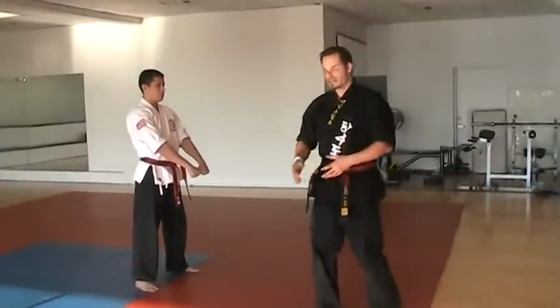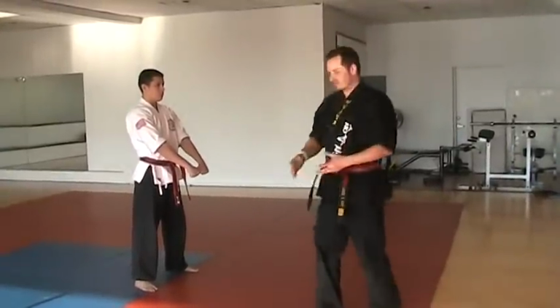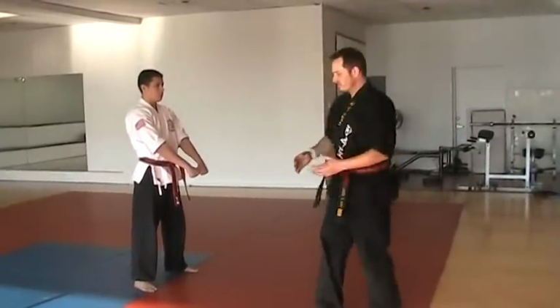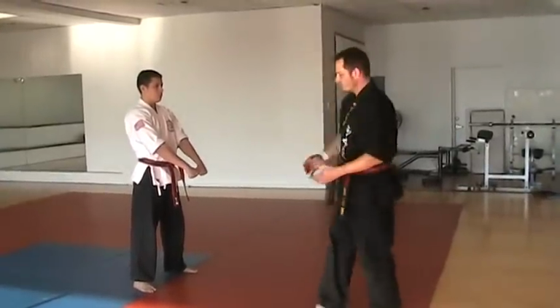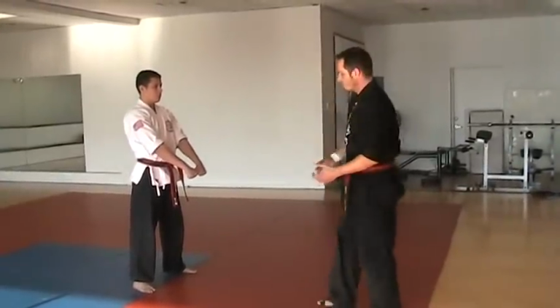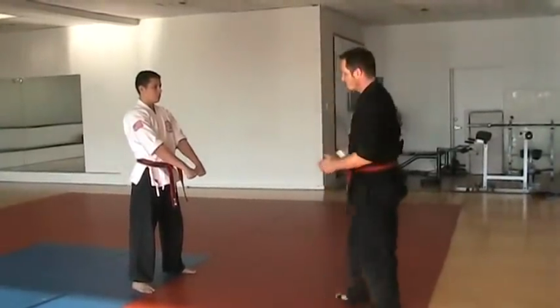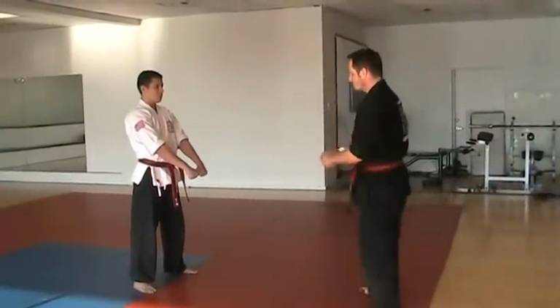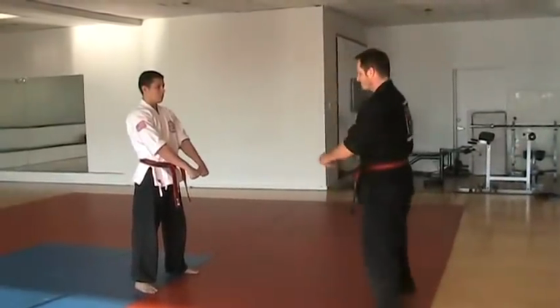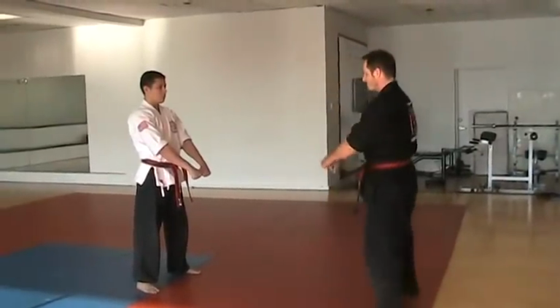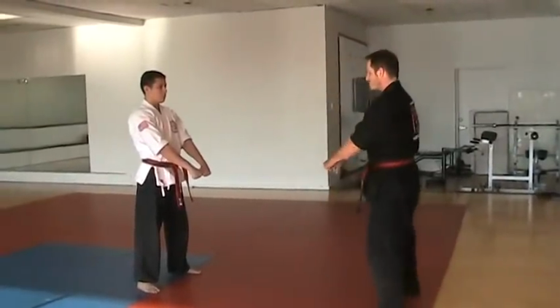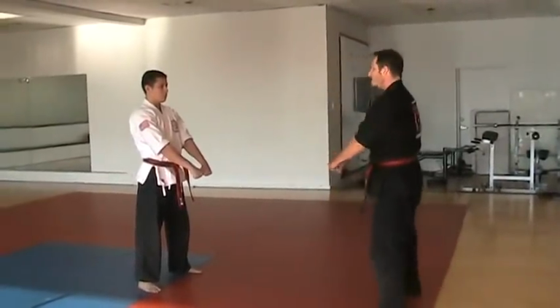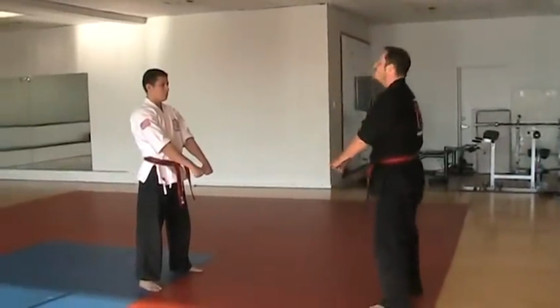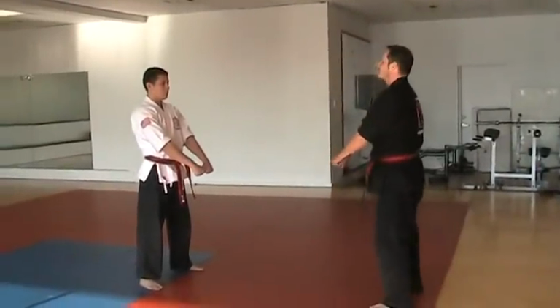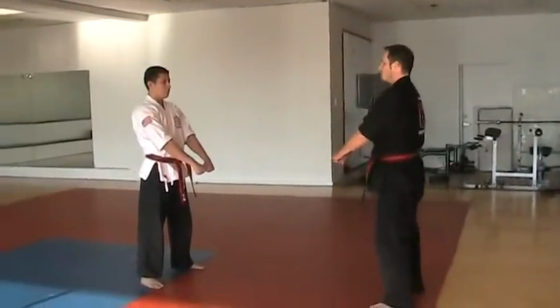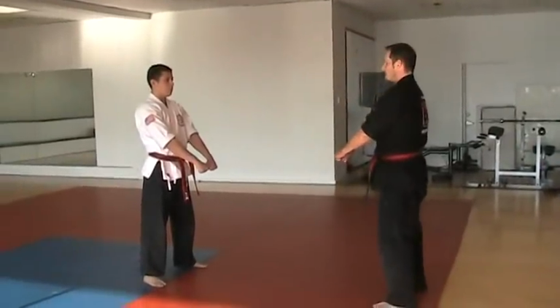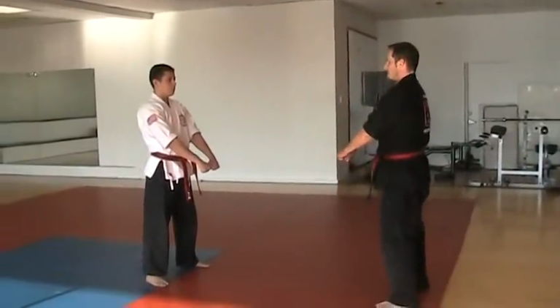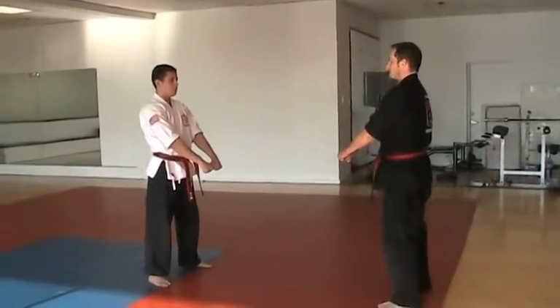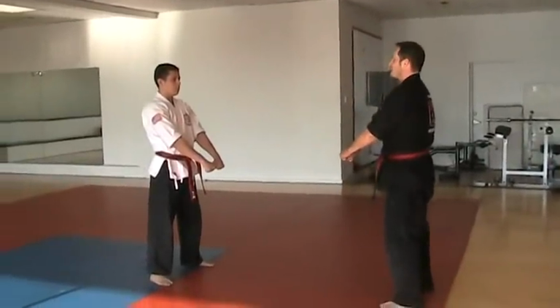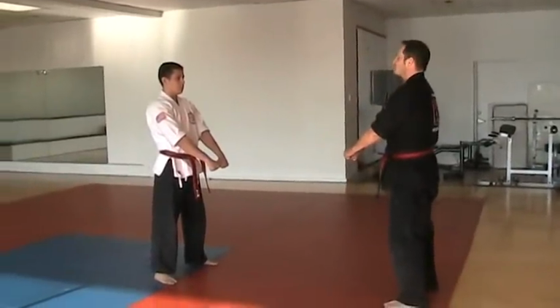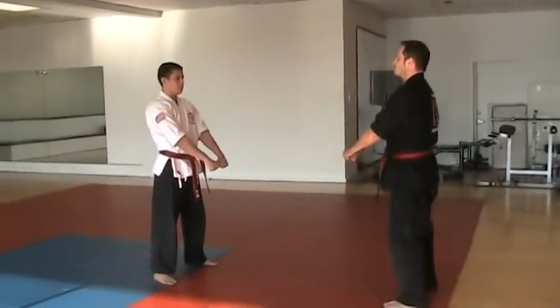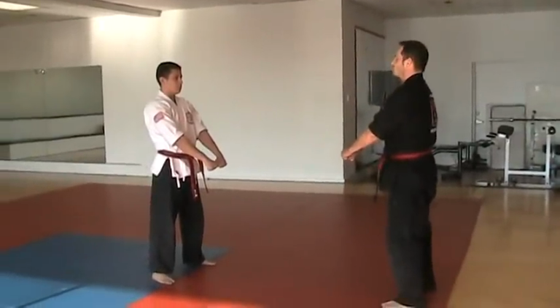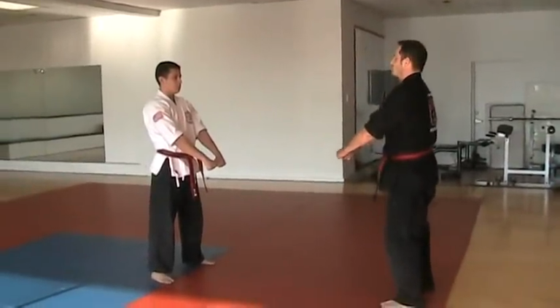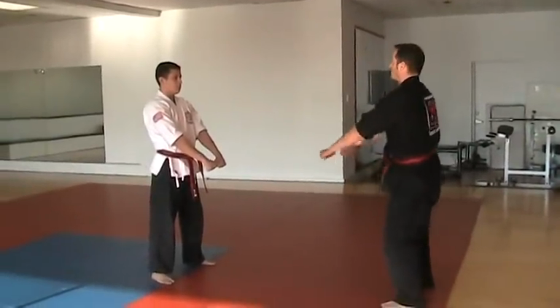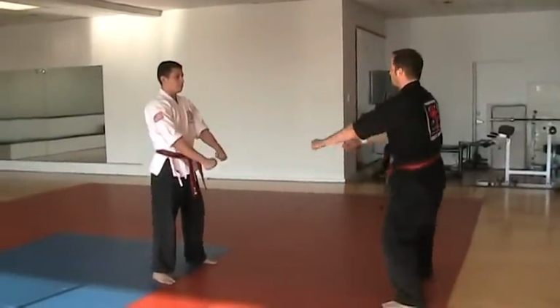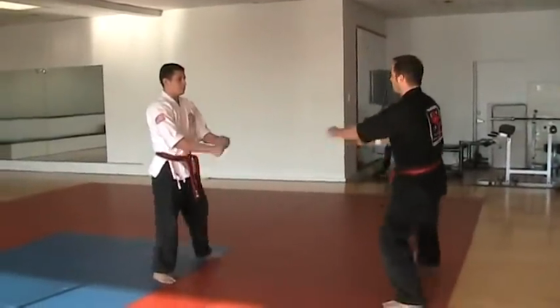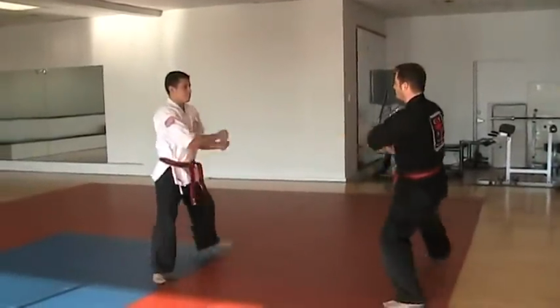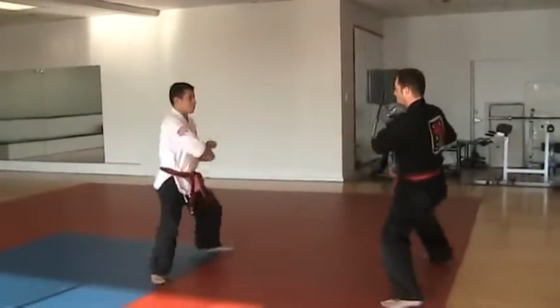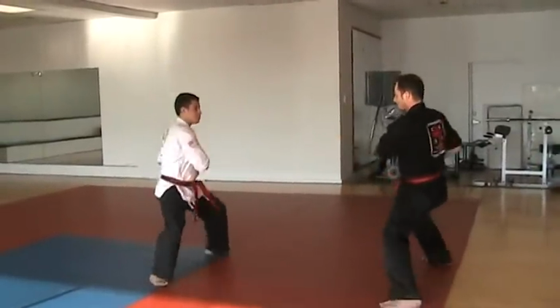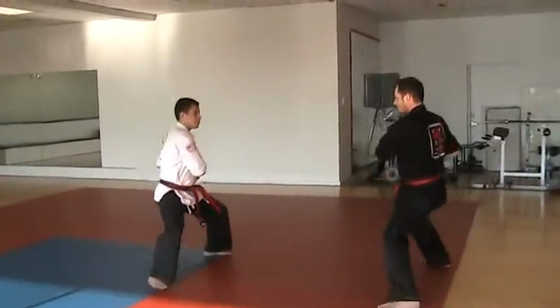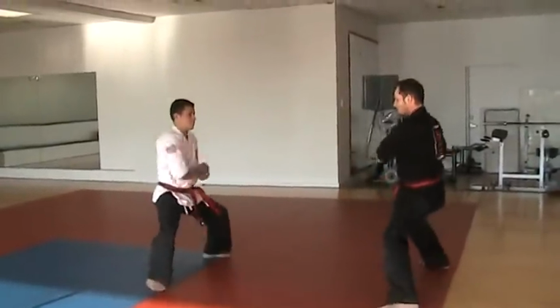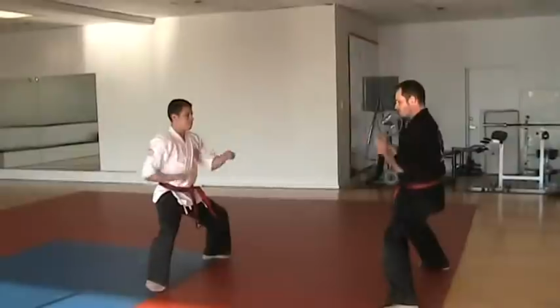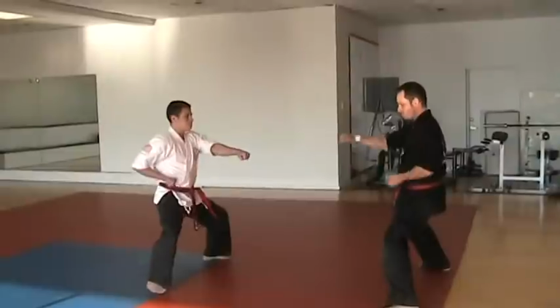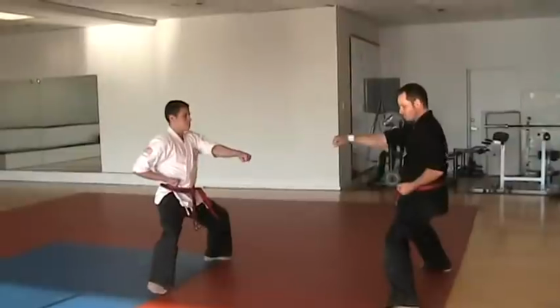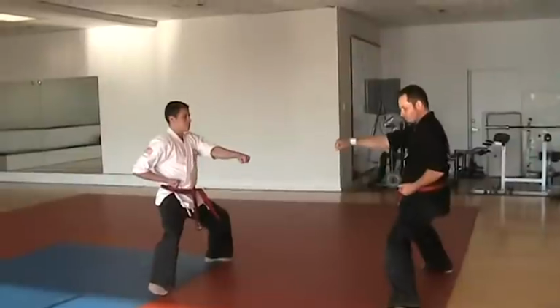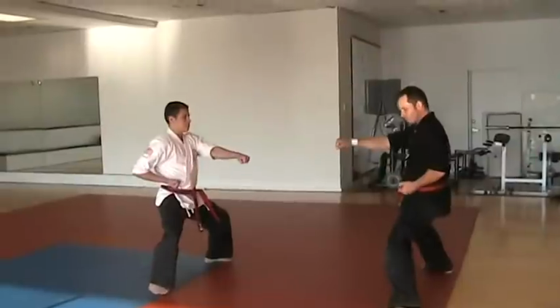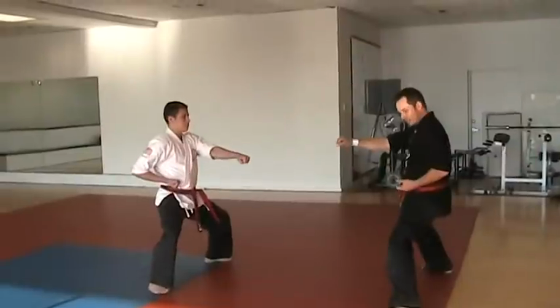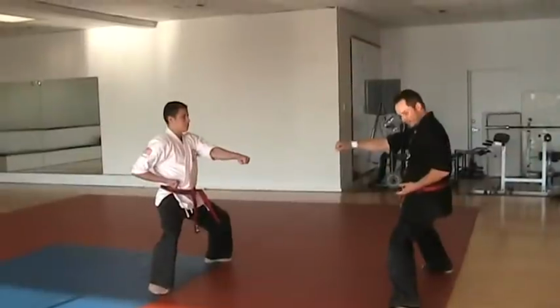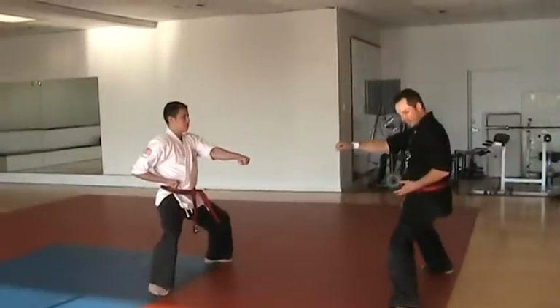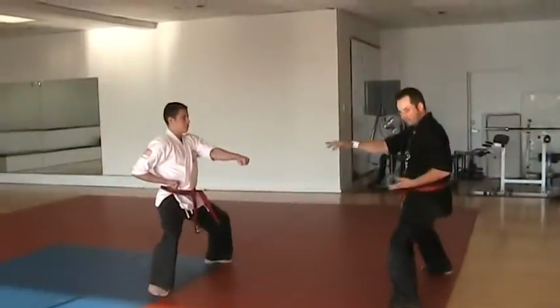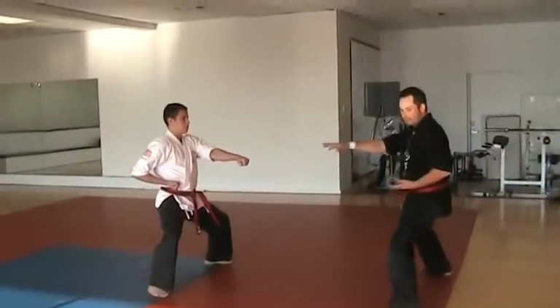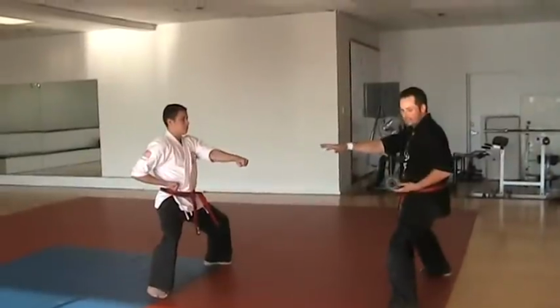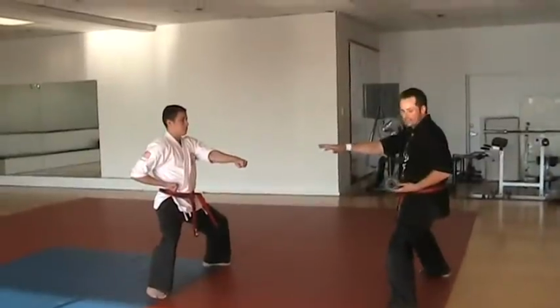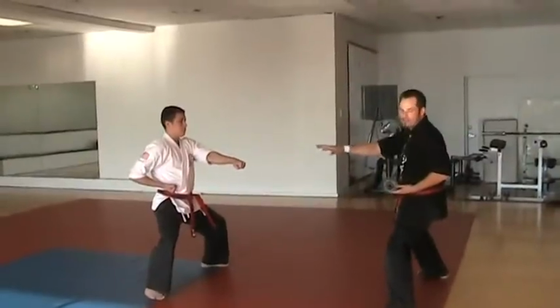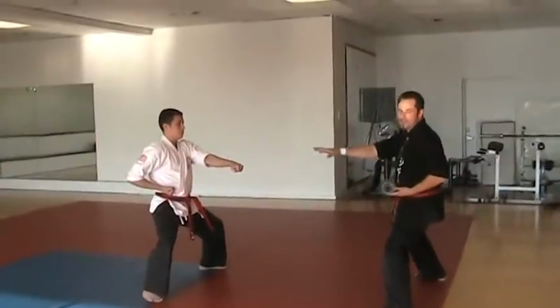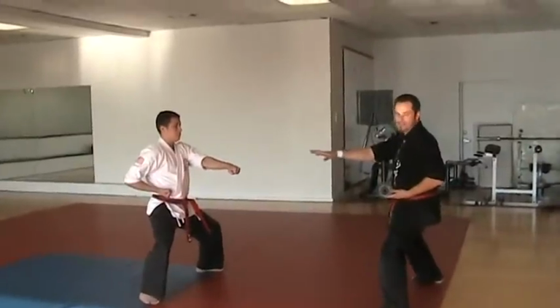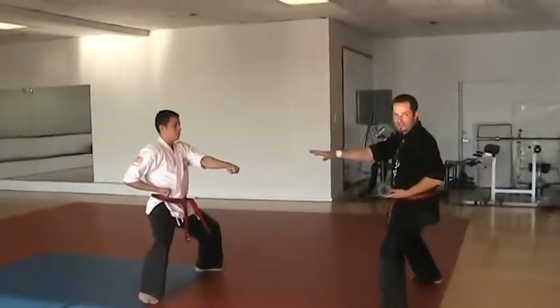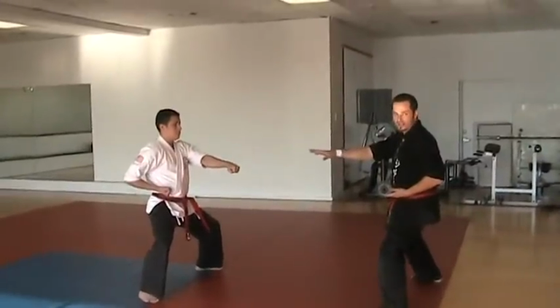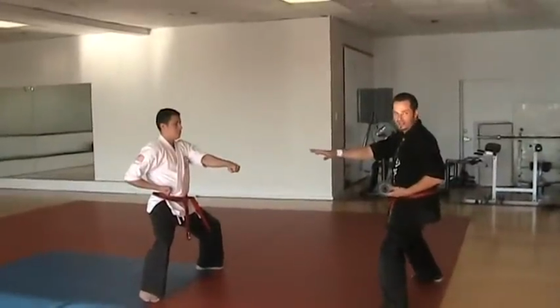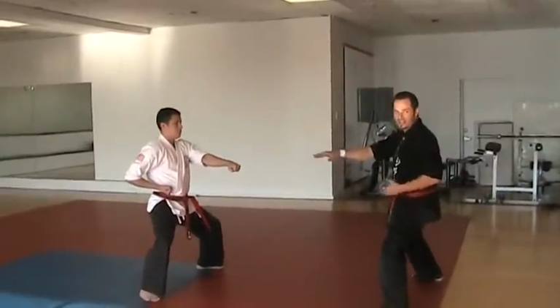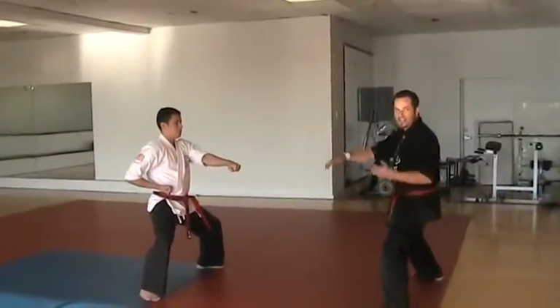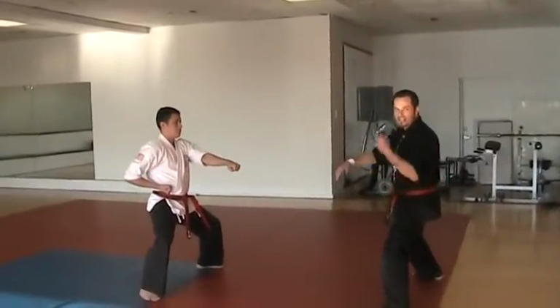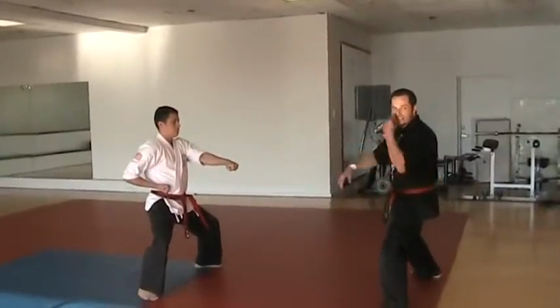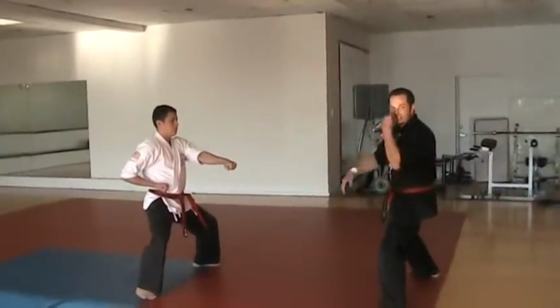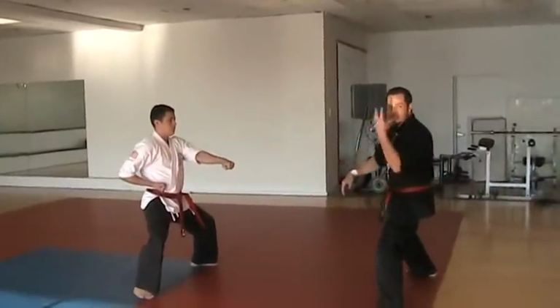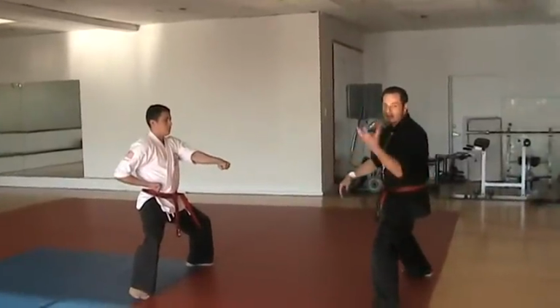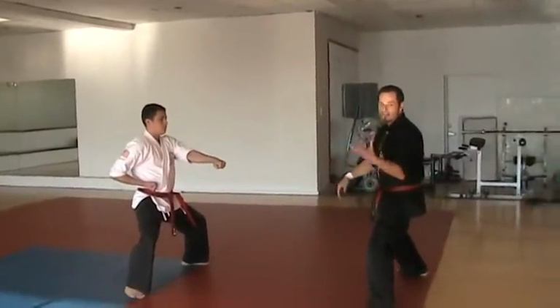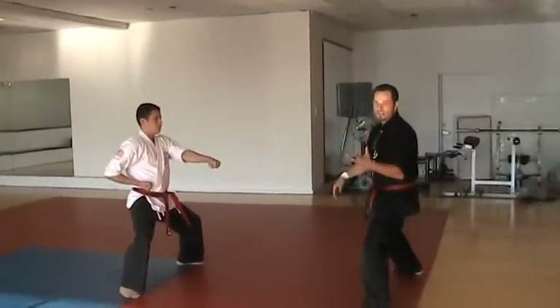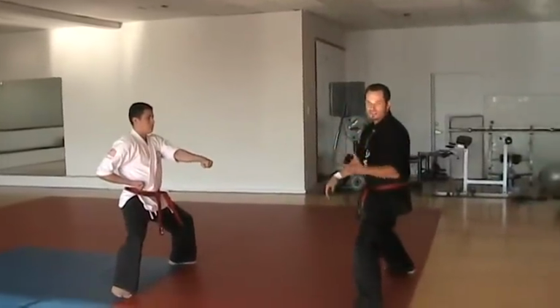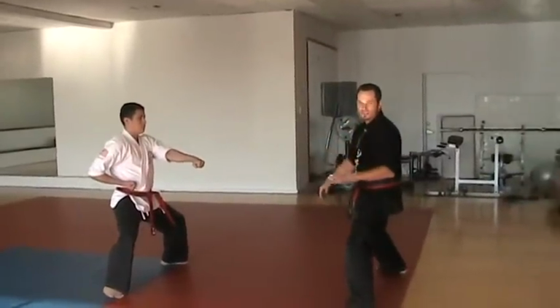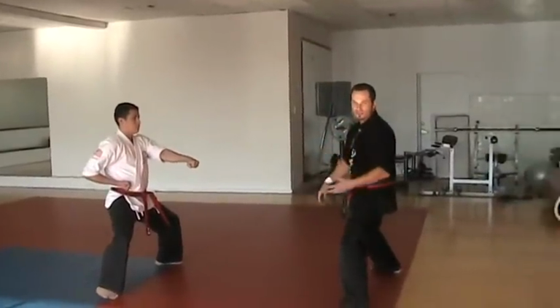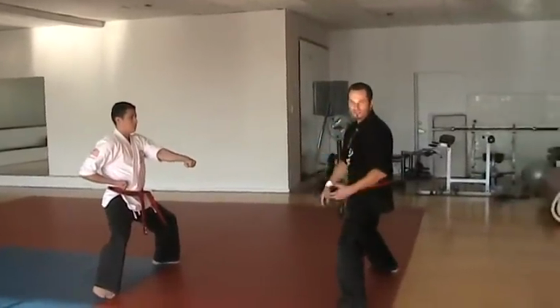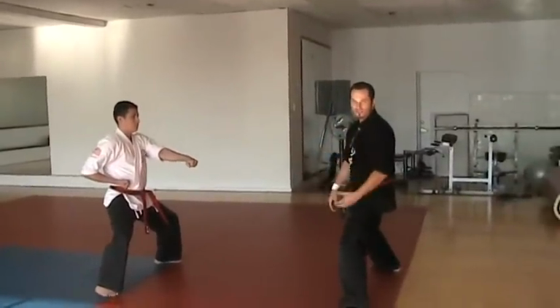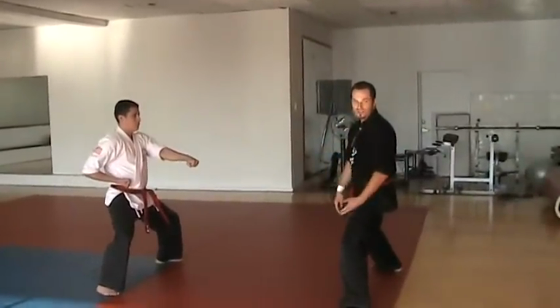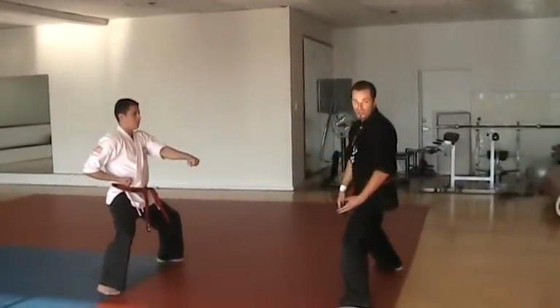So from this position, kima jase to me — one, two. Punch, and everybody kiop's there. Kiop is the term for yell.